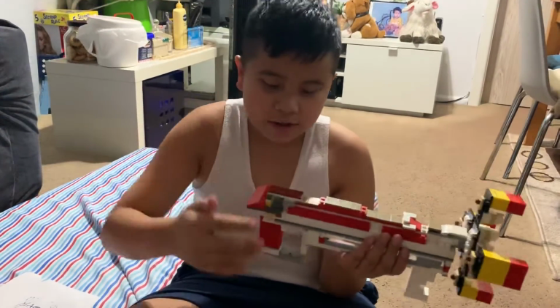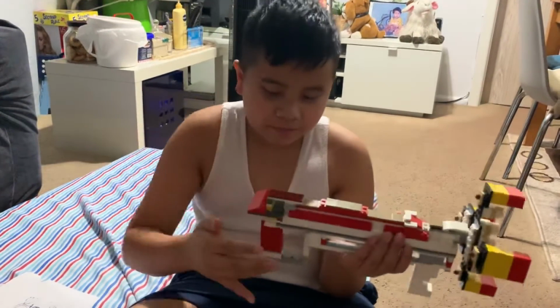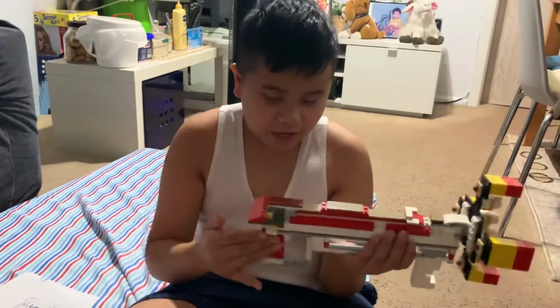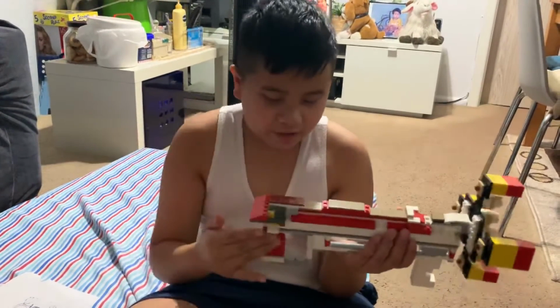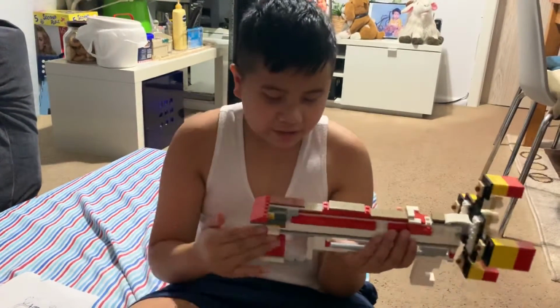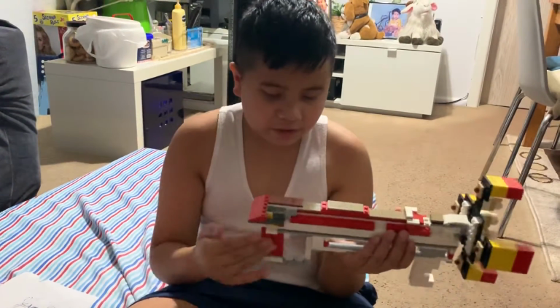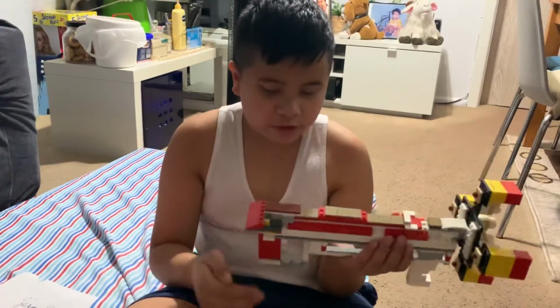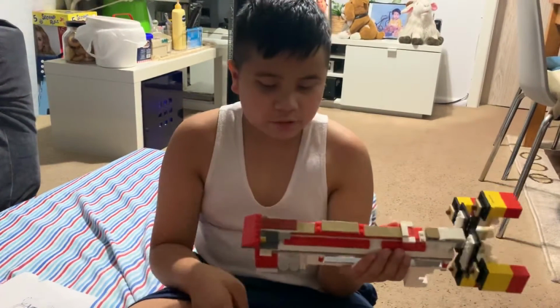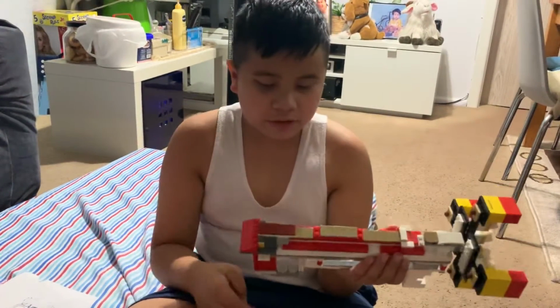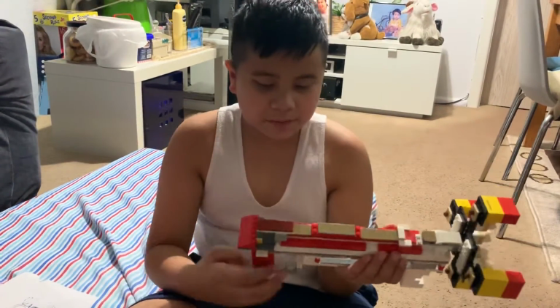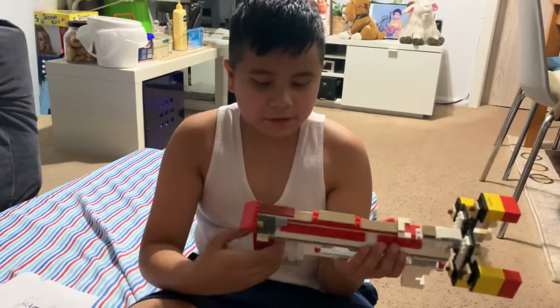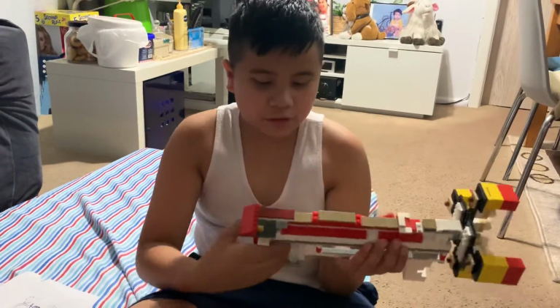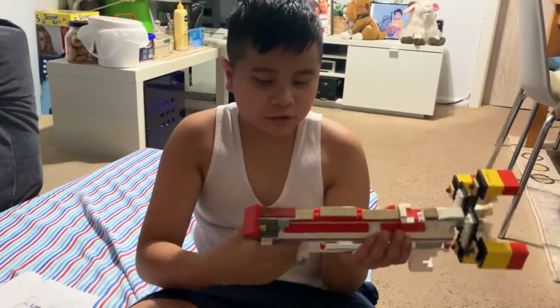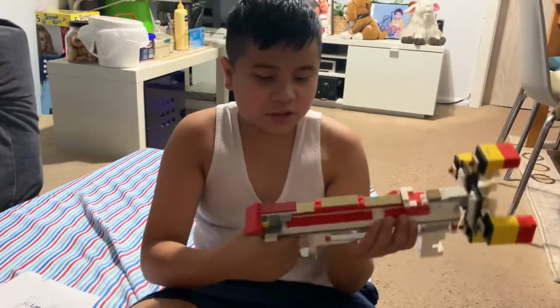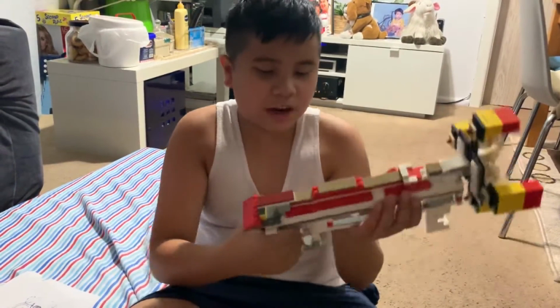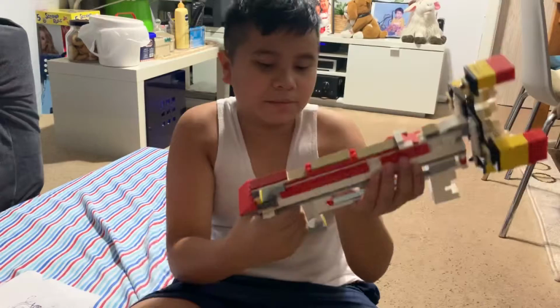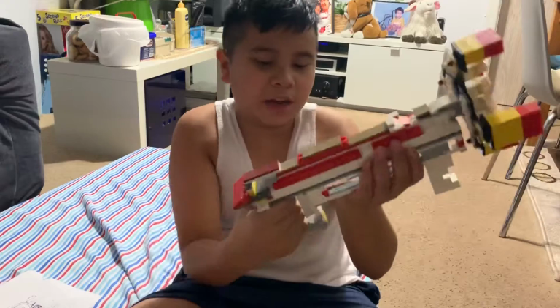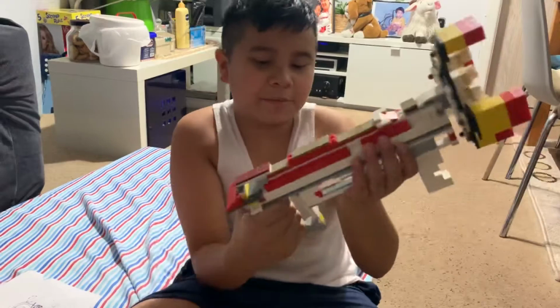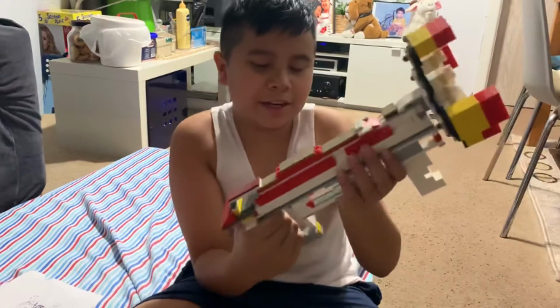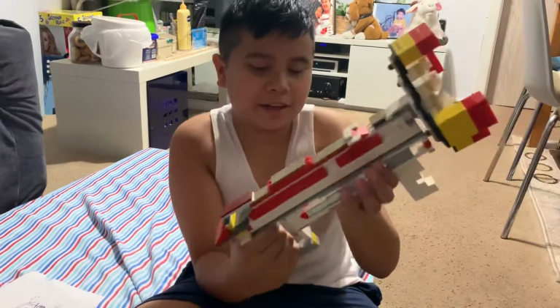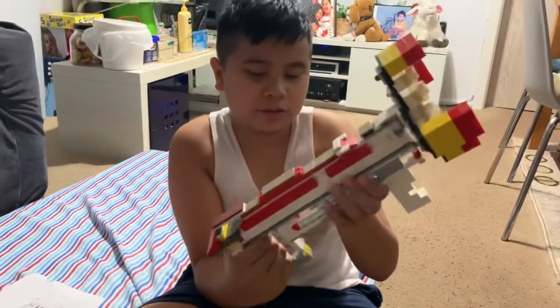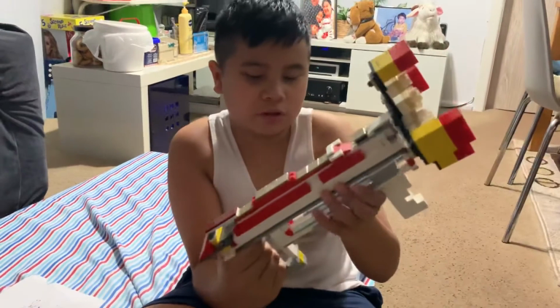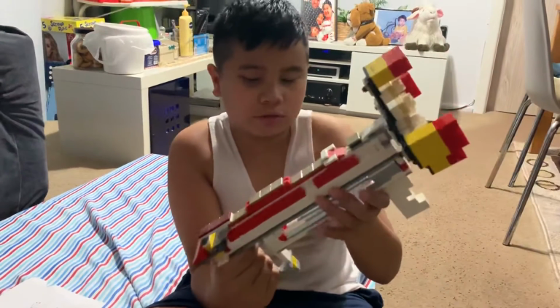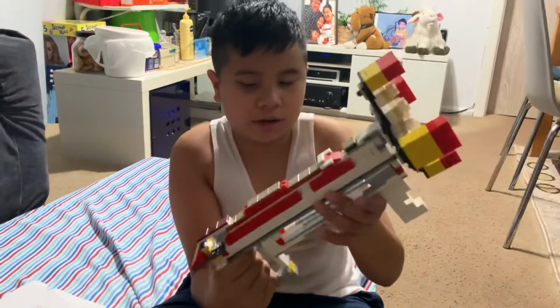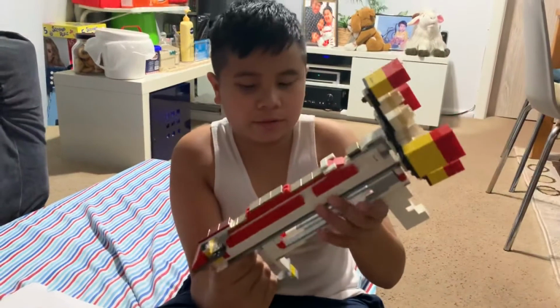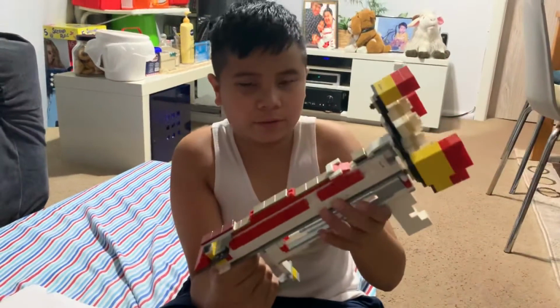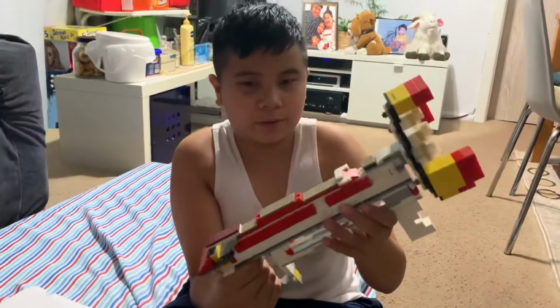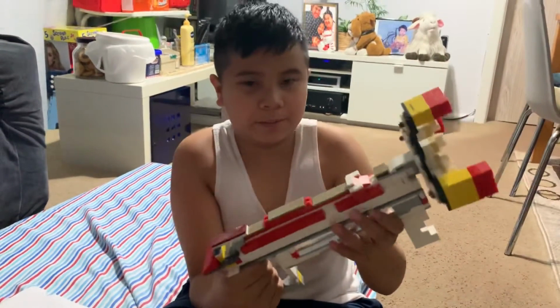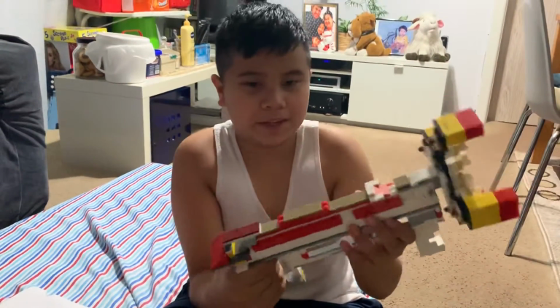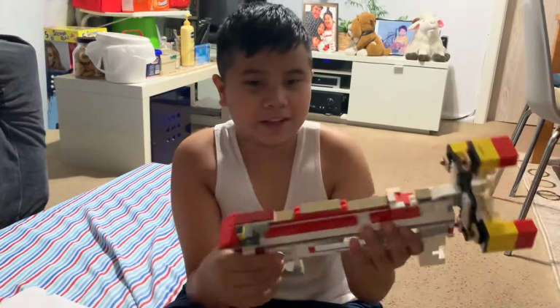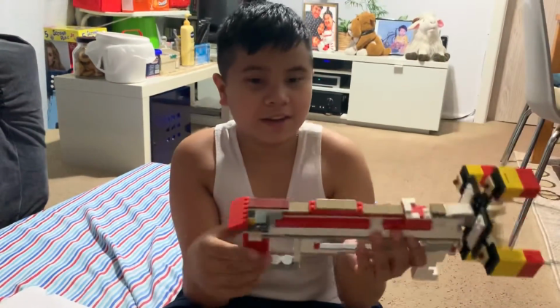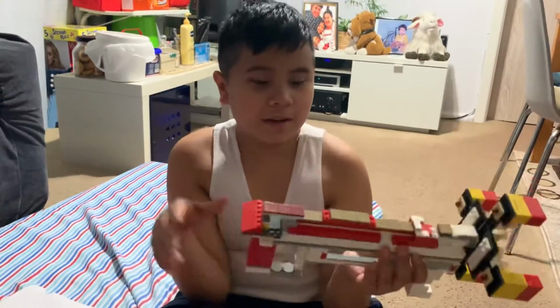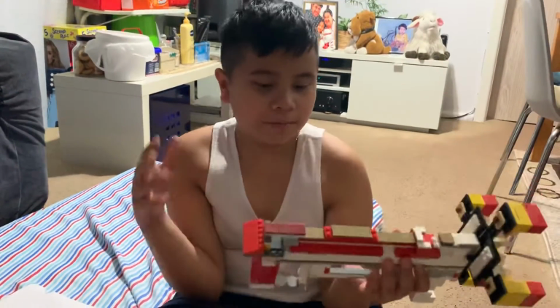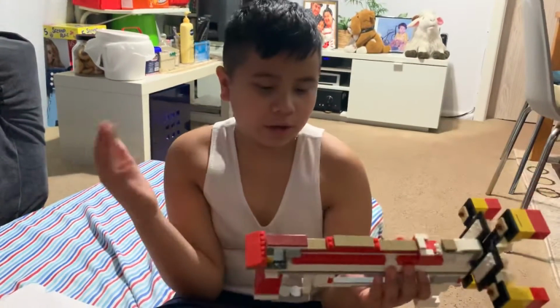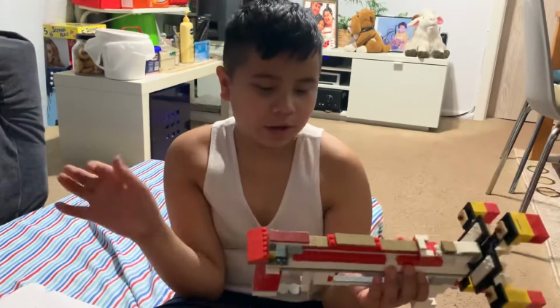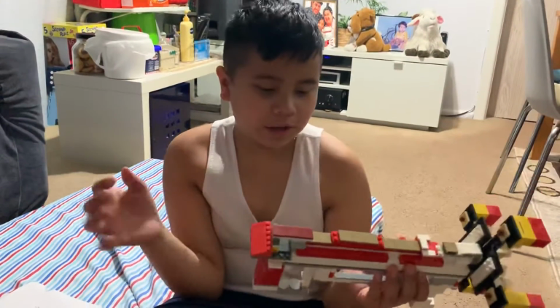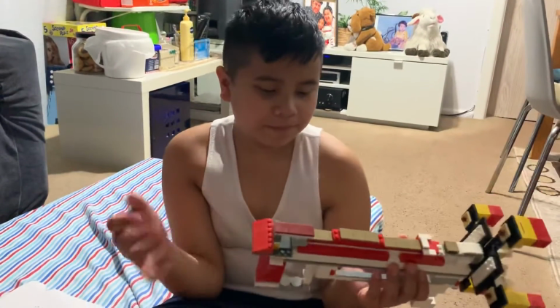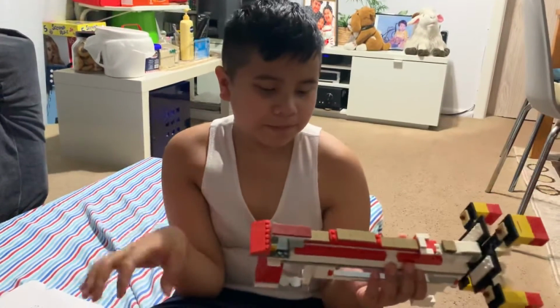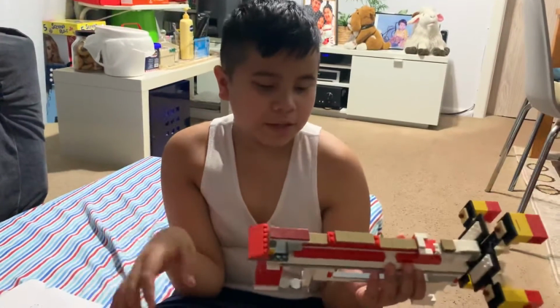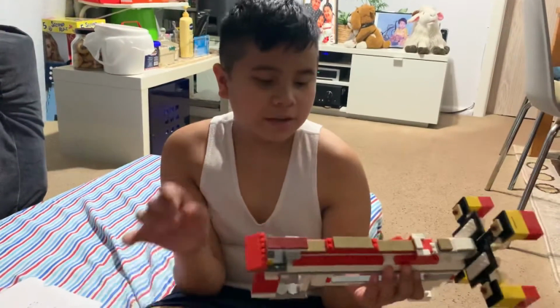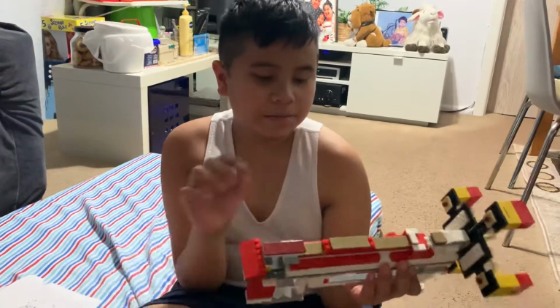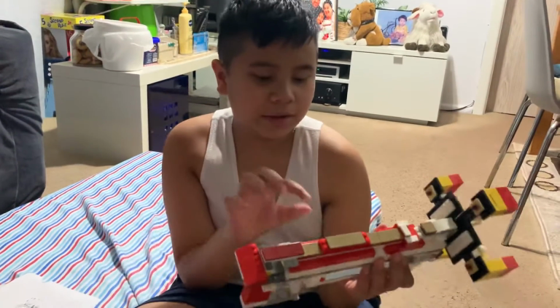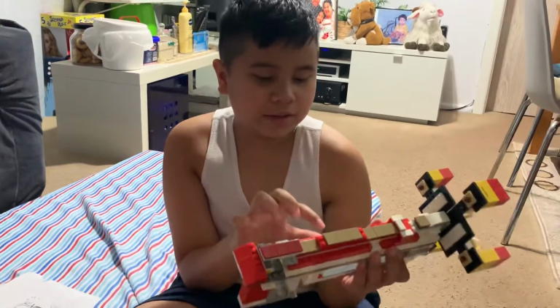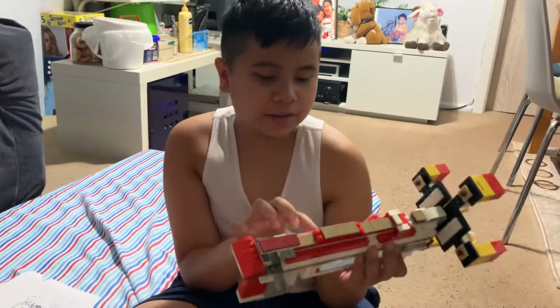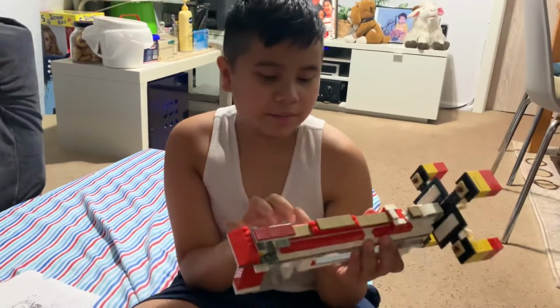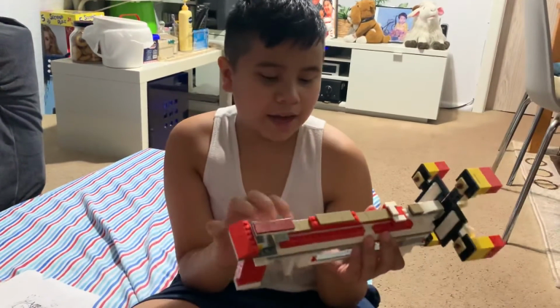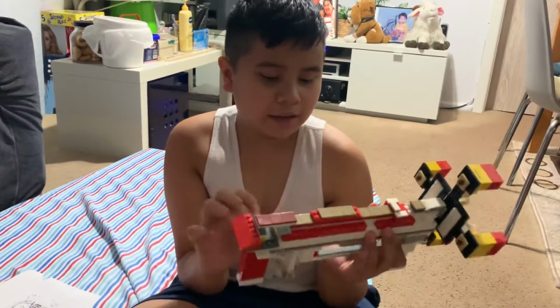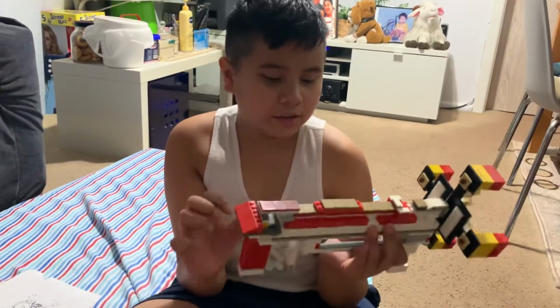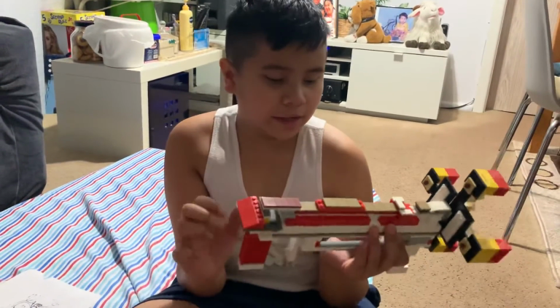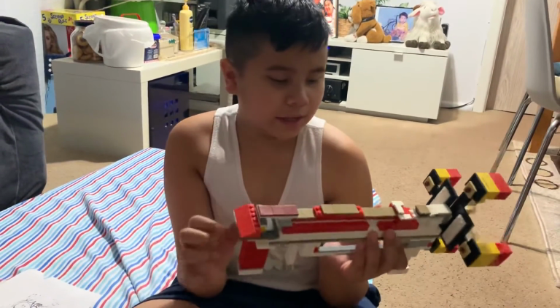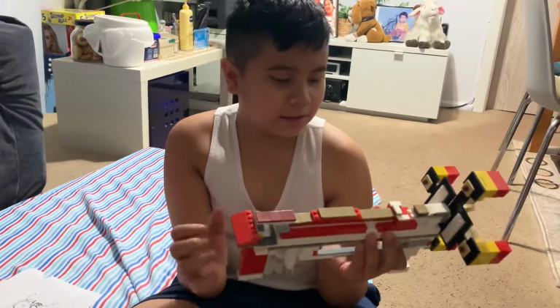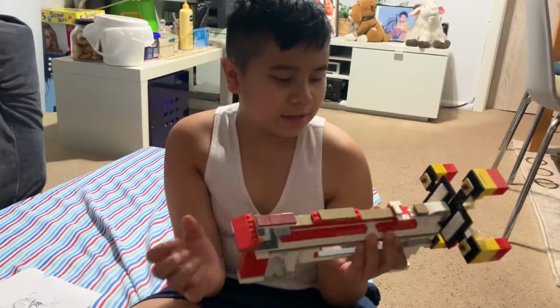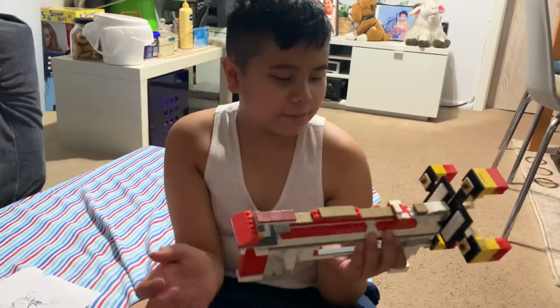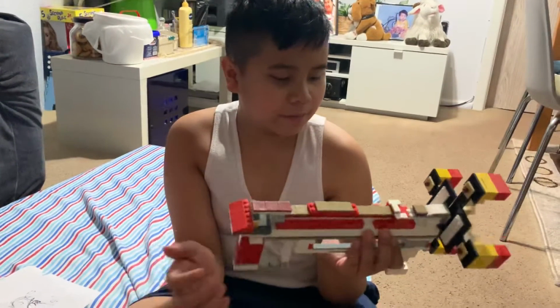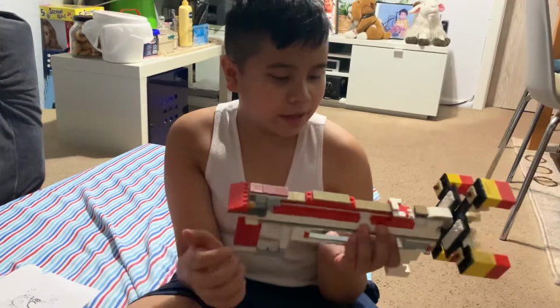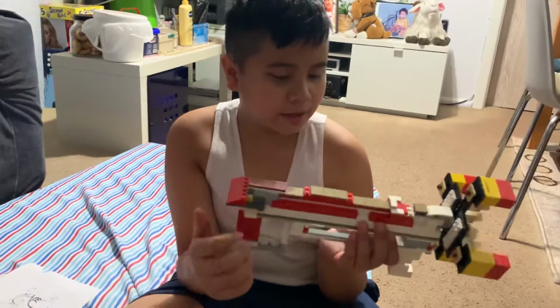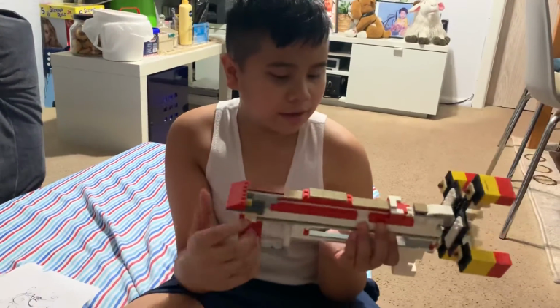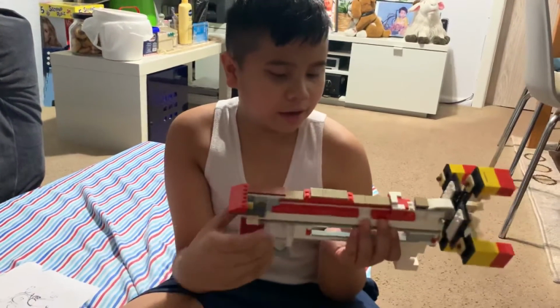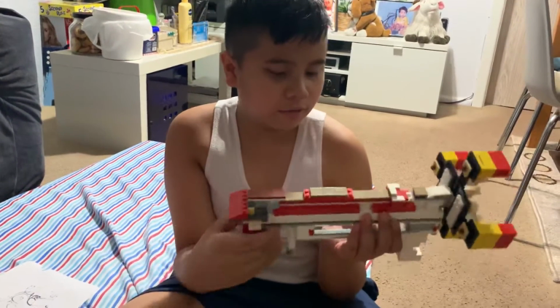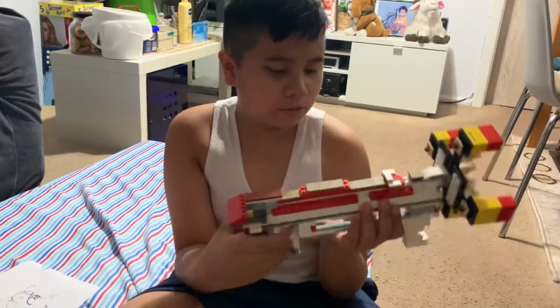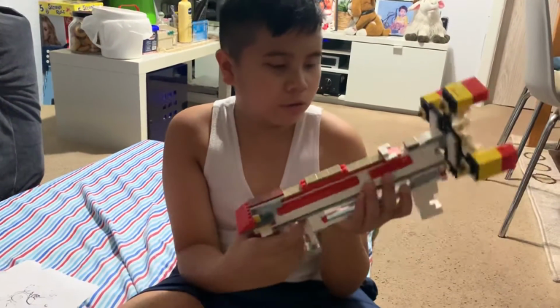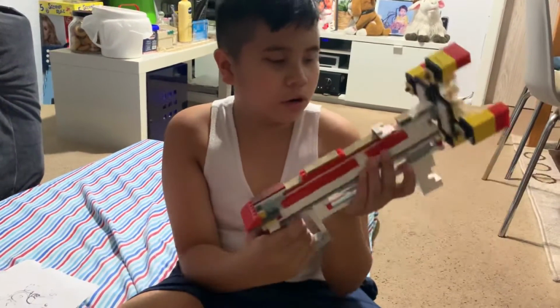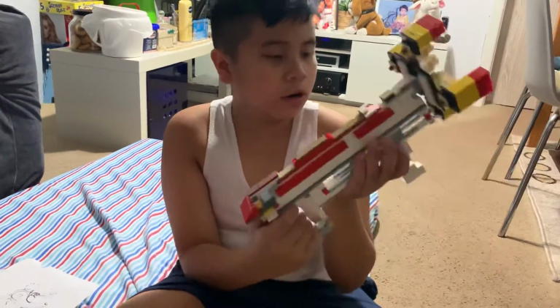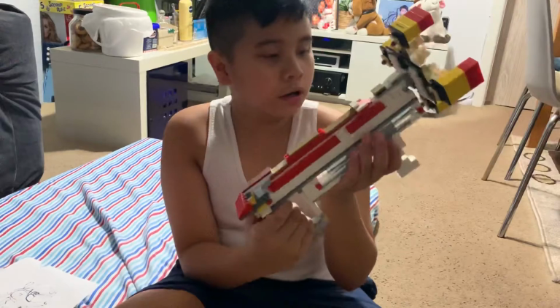Down here is the grip. I made it so comfortable for me, but some adult hands, they might not work.